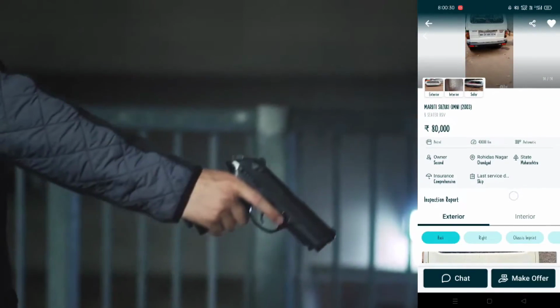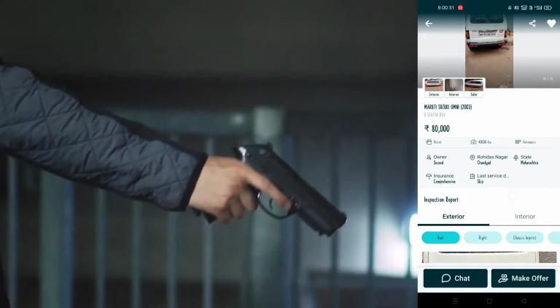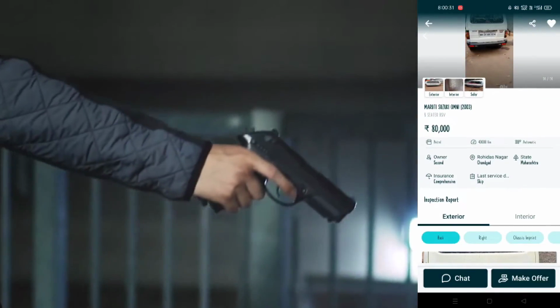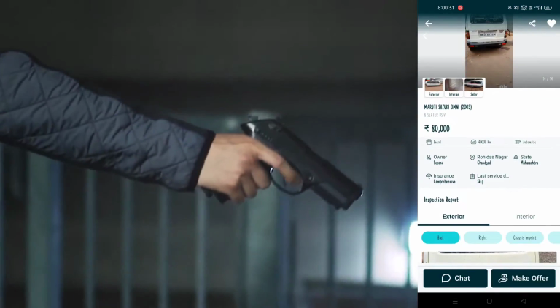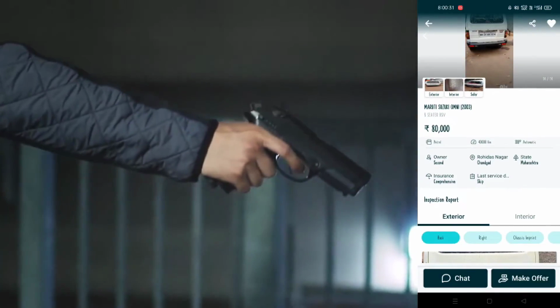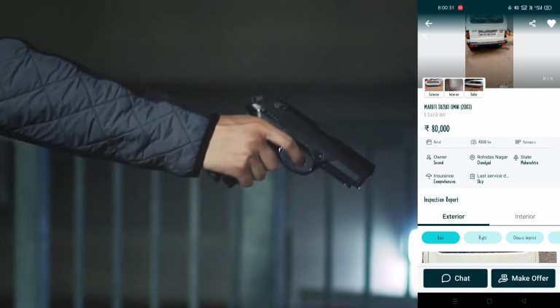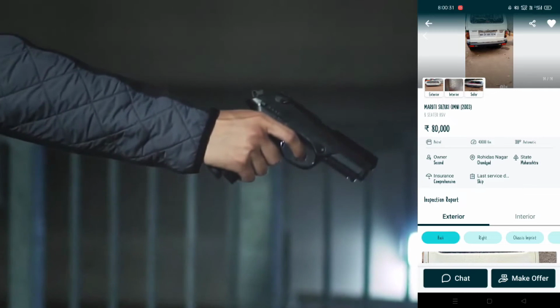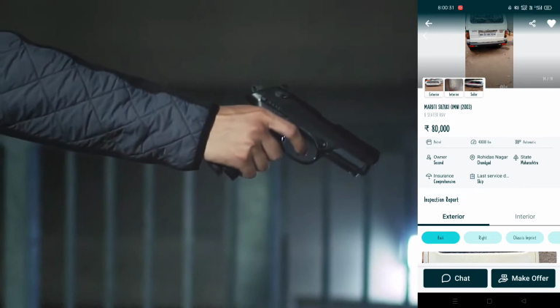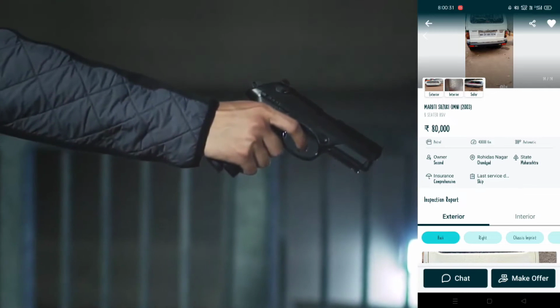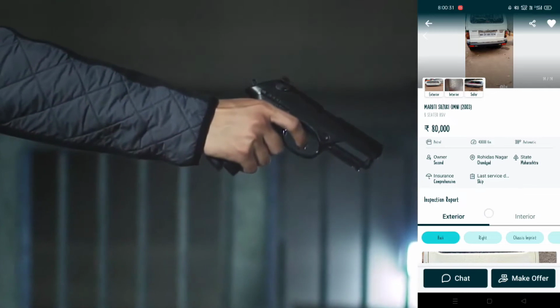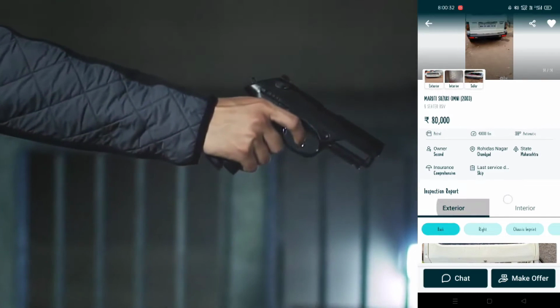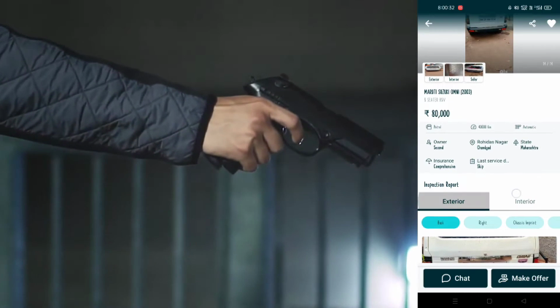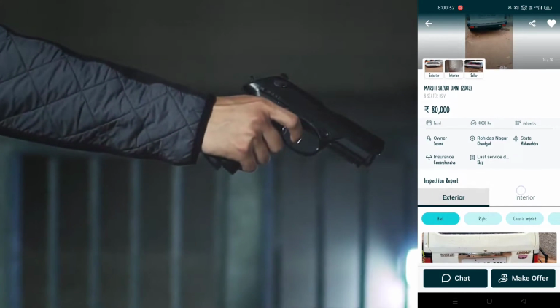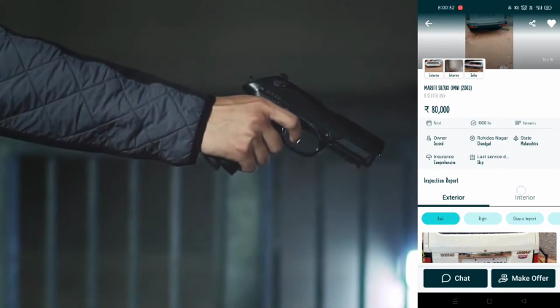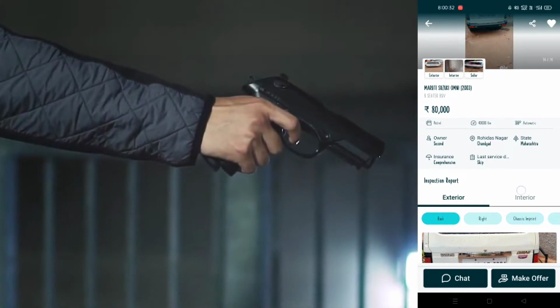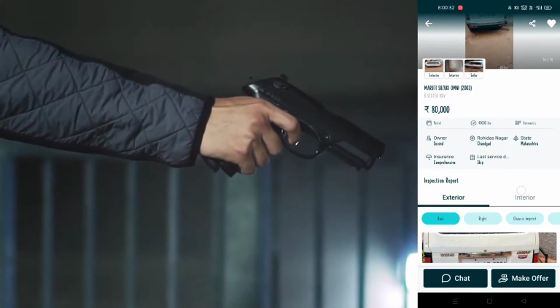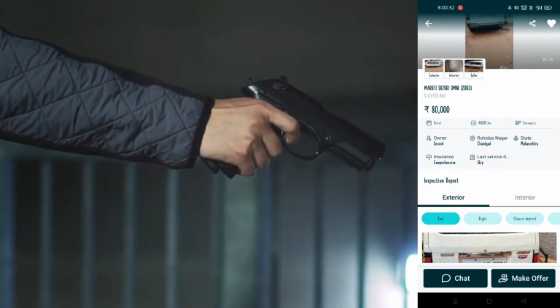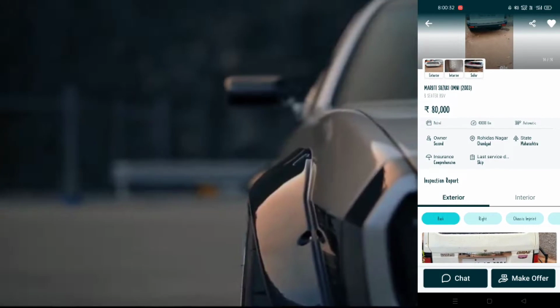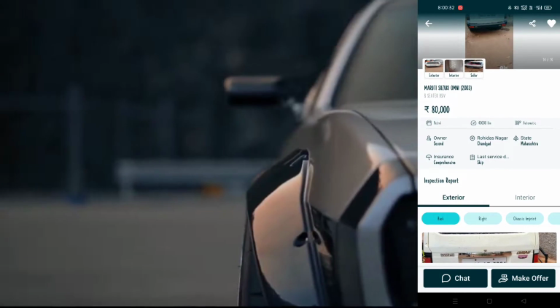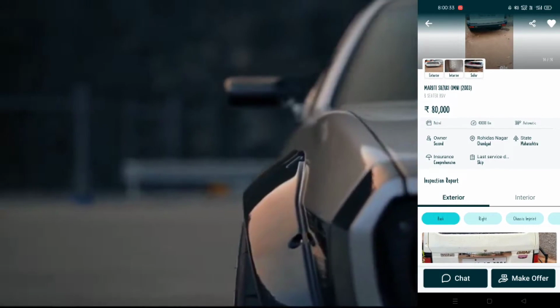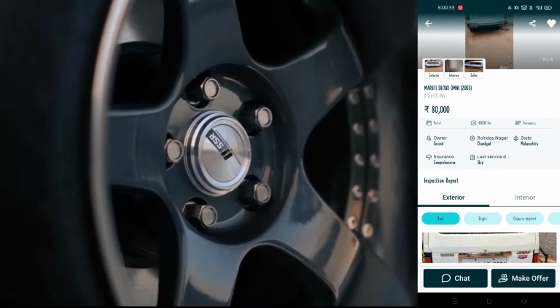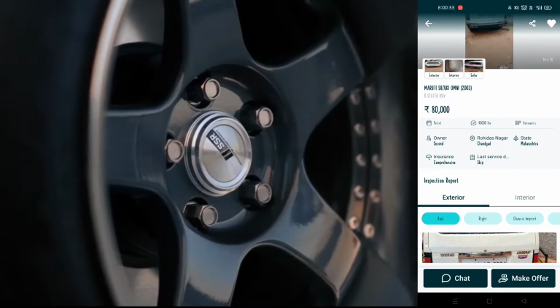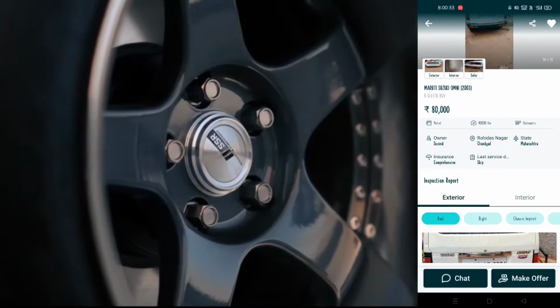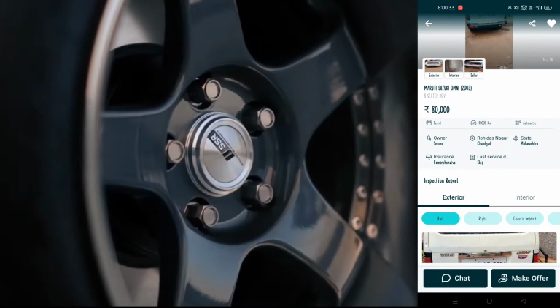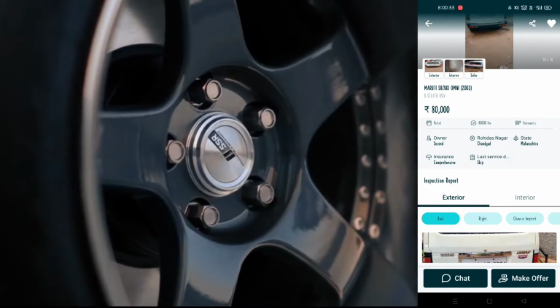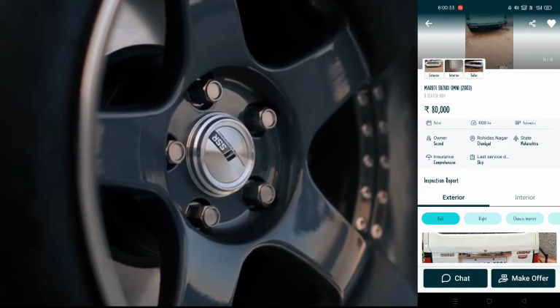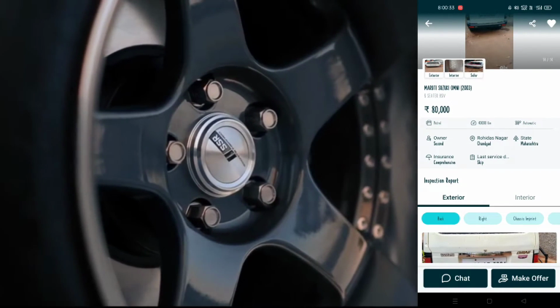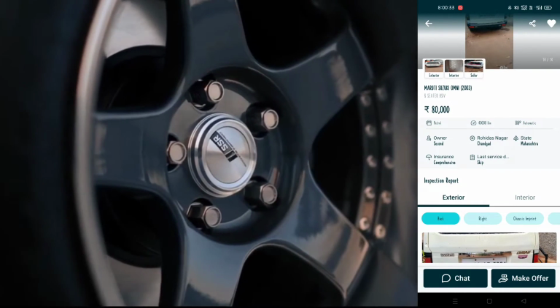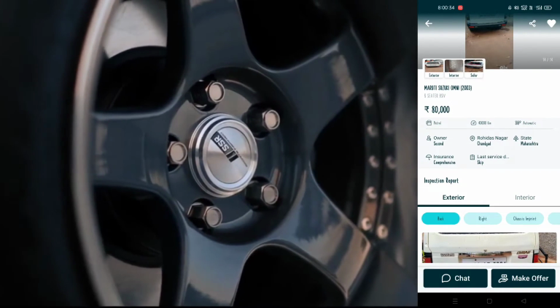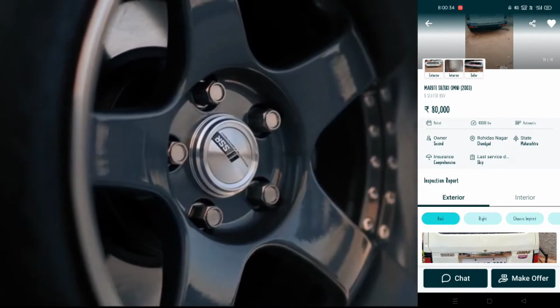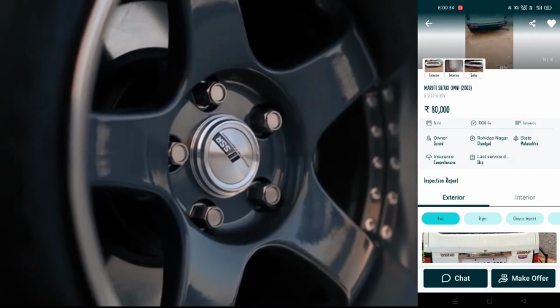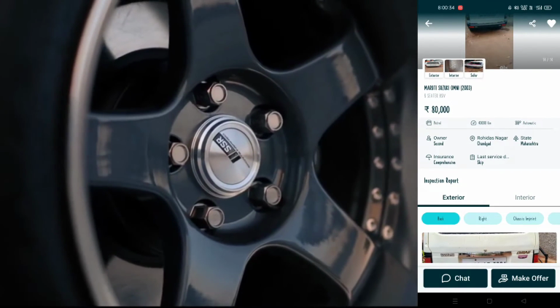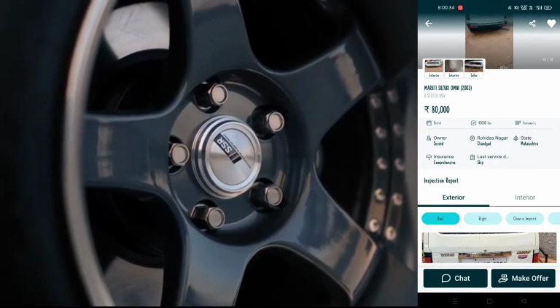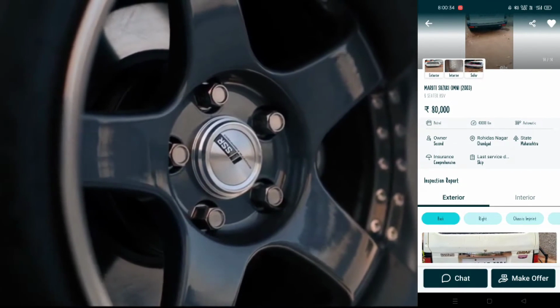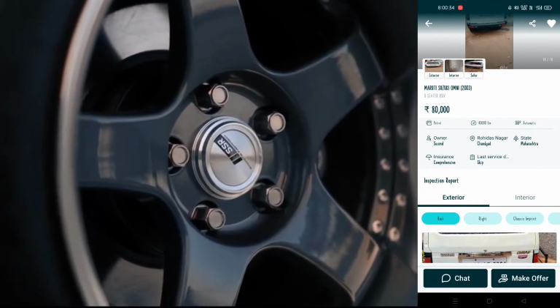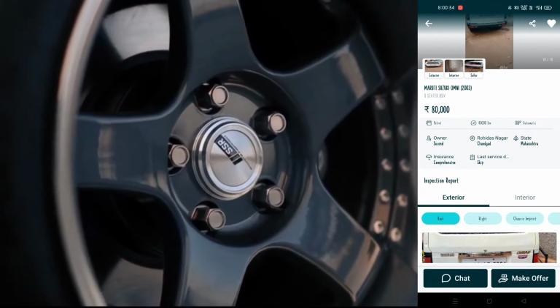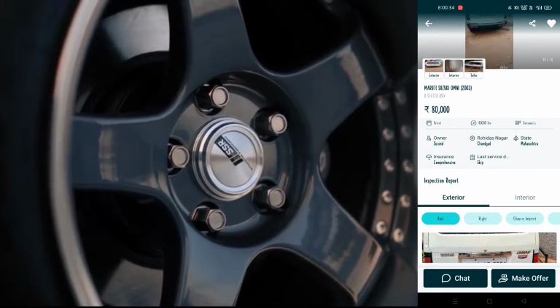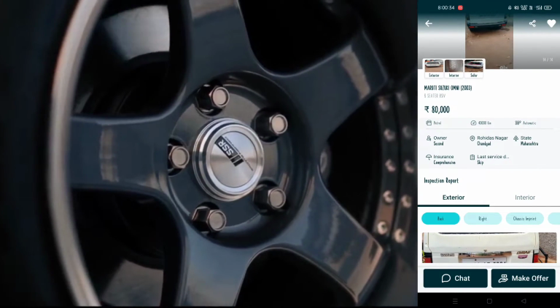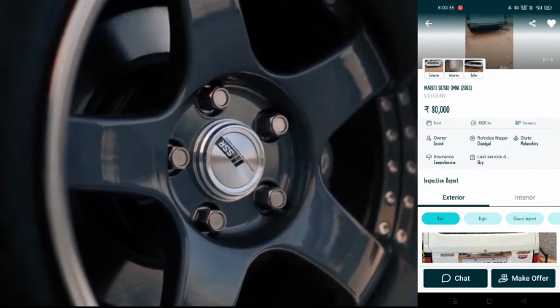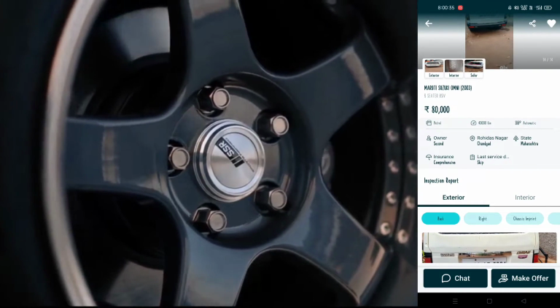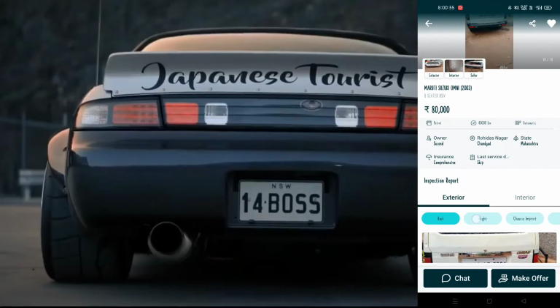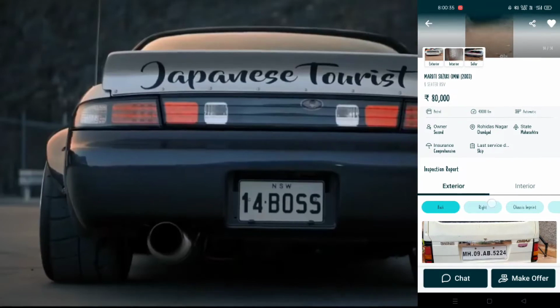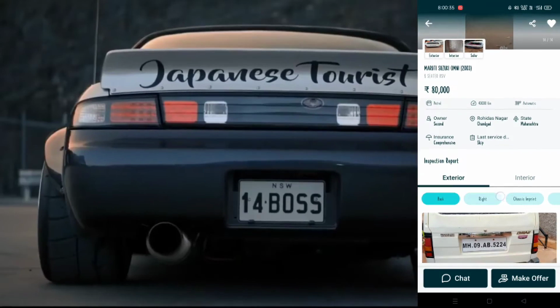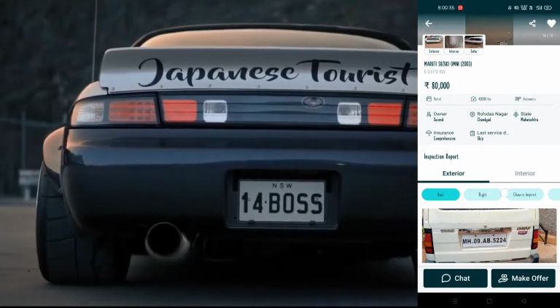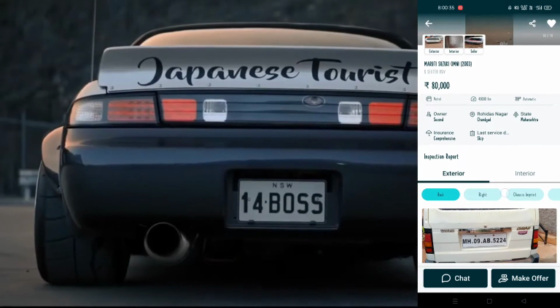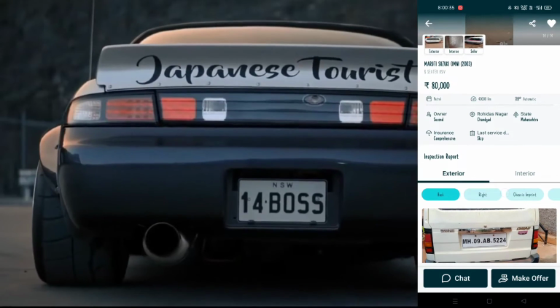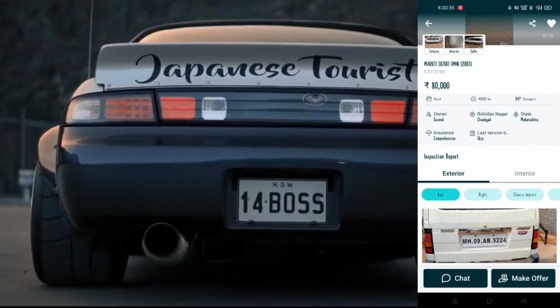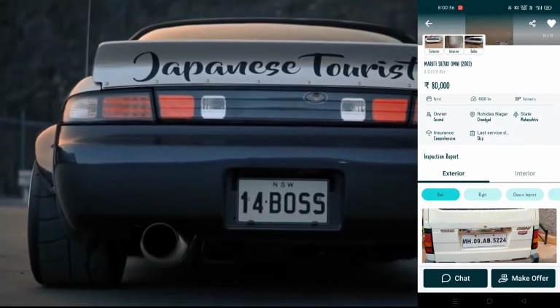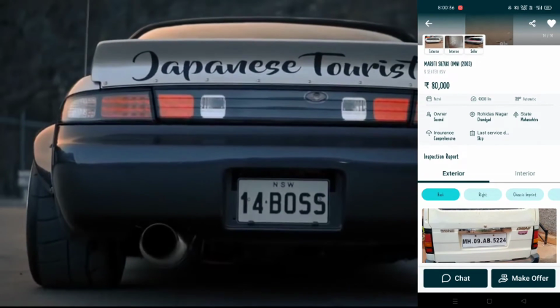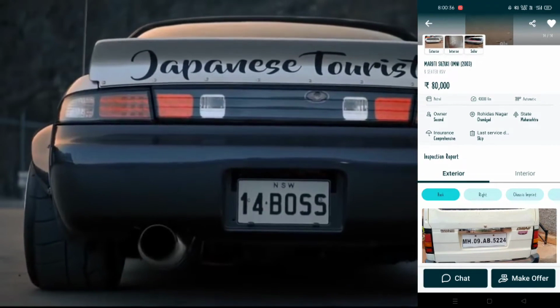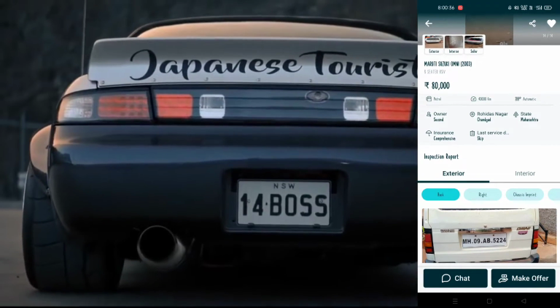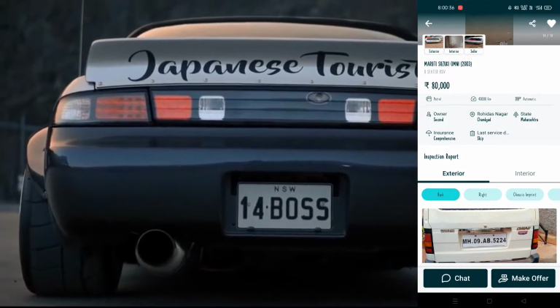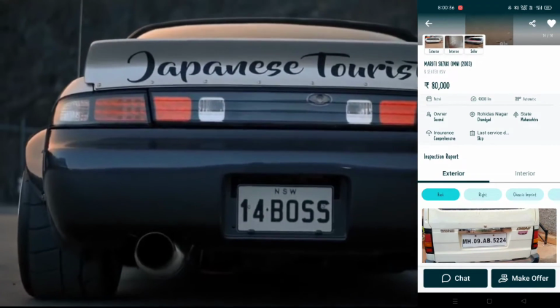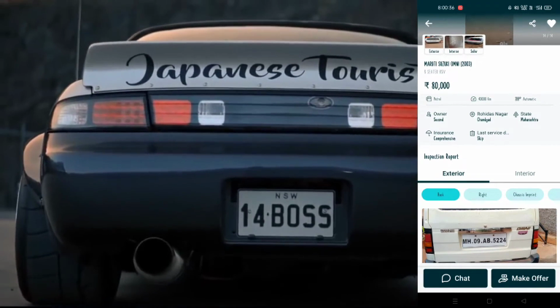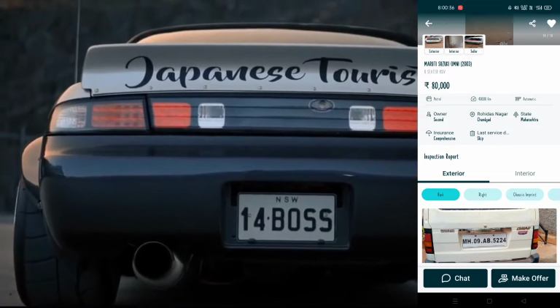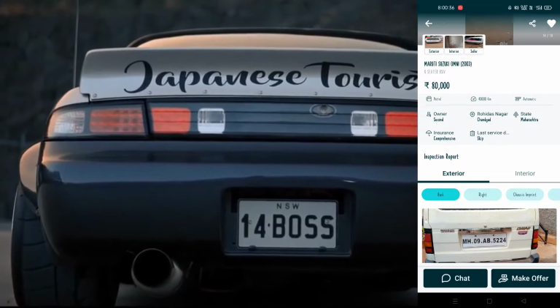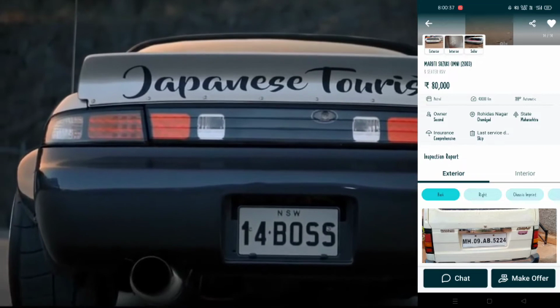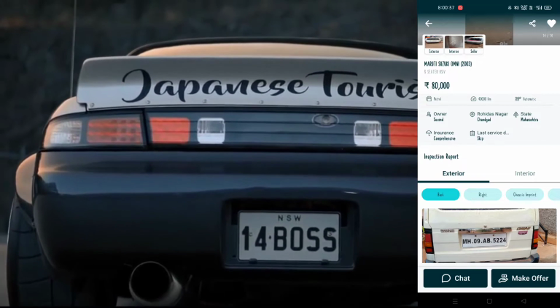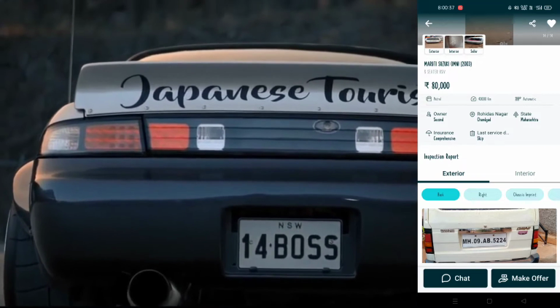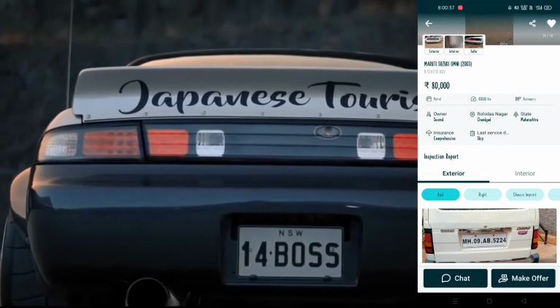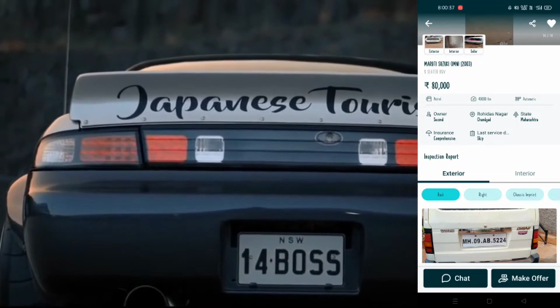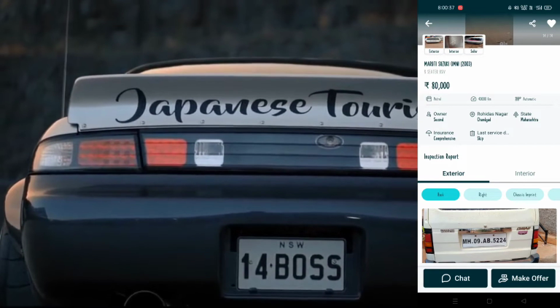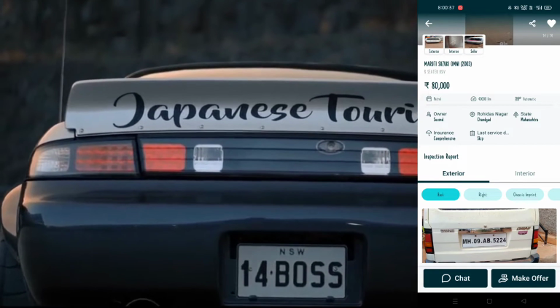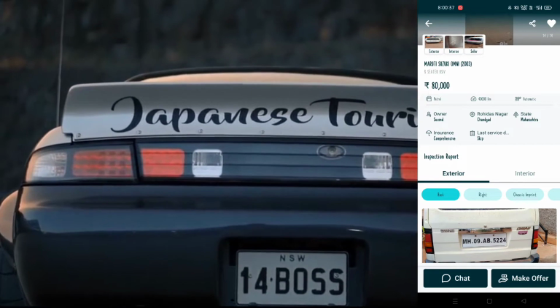I can see that this is a 2003 model Omni, 8-seater car. This car is petrol.